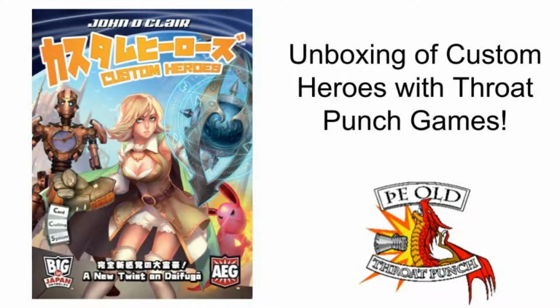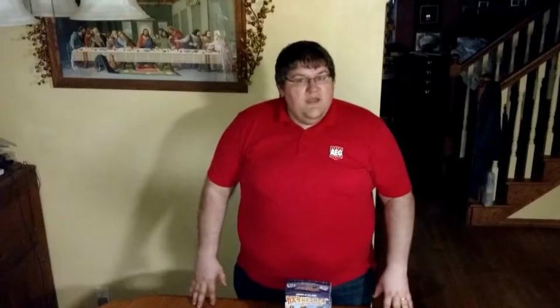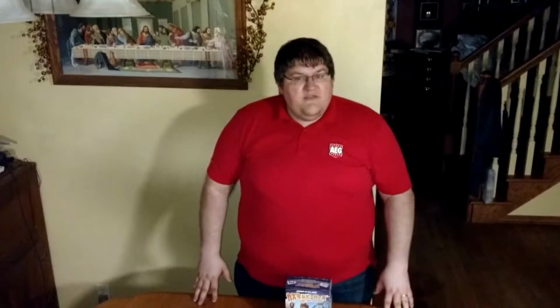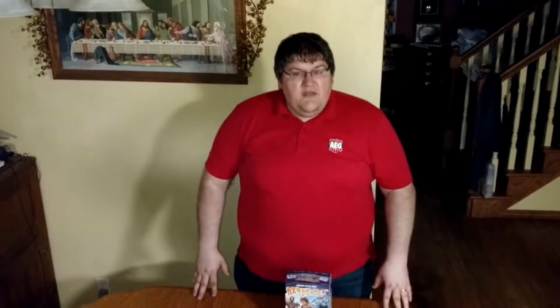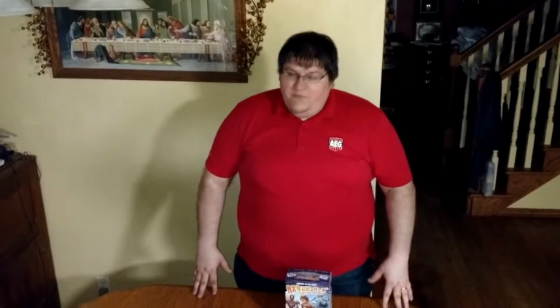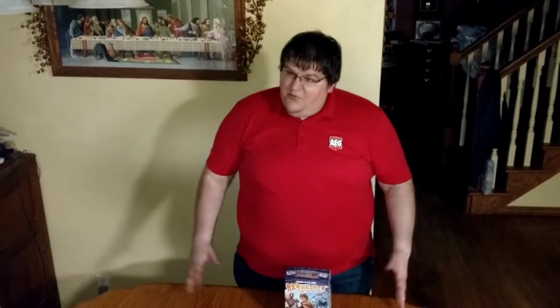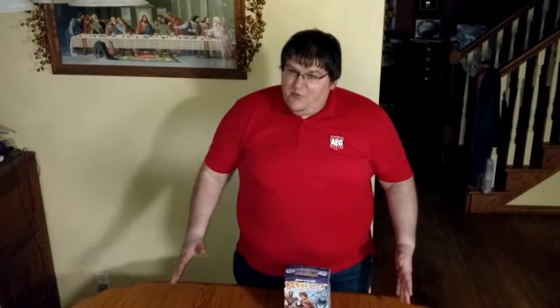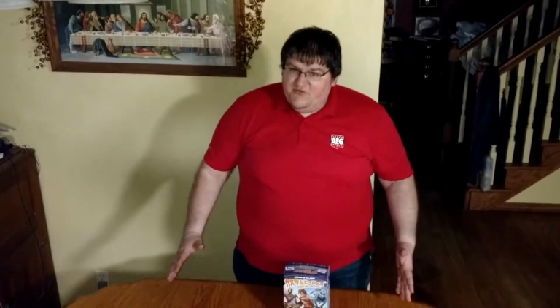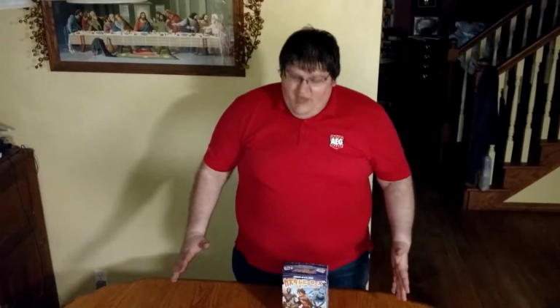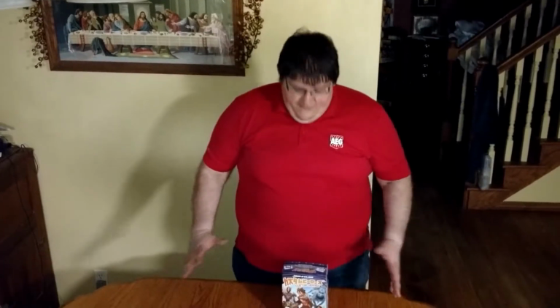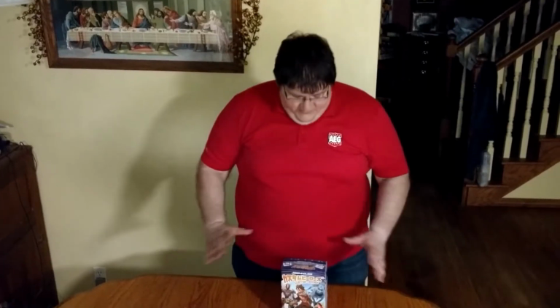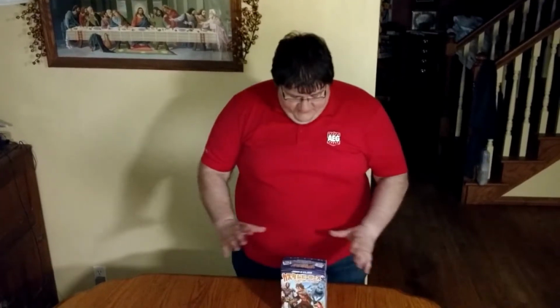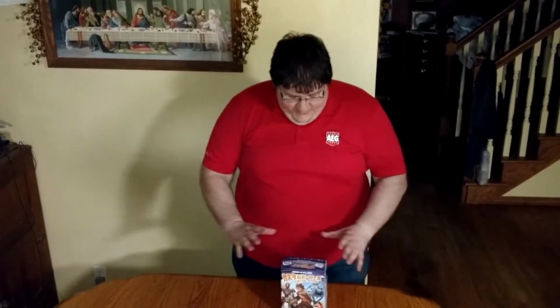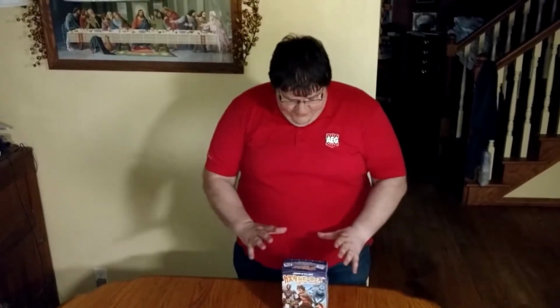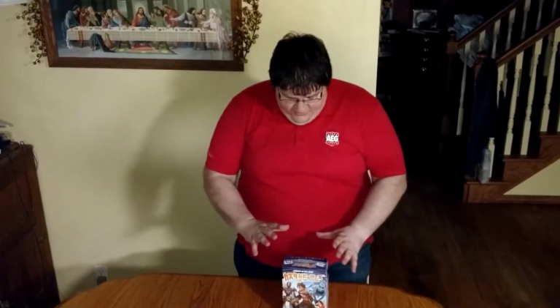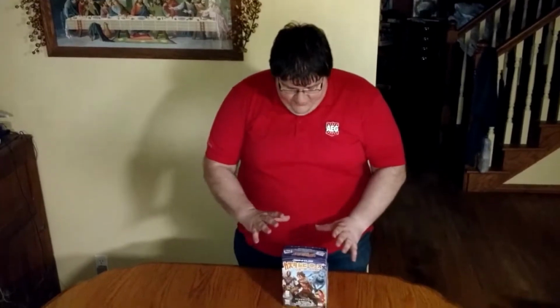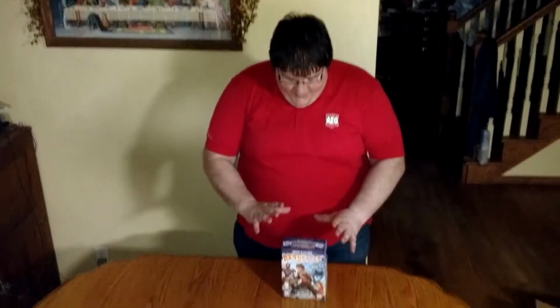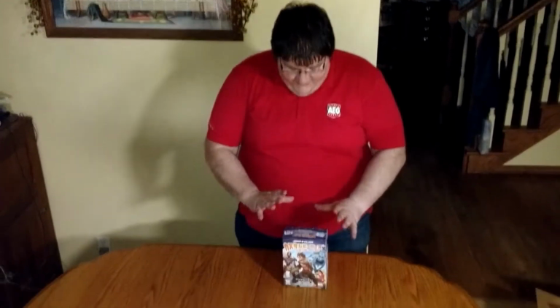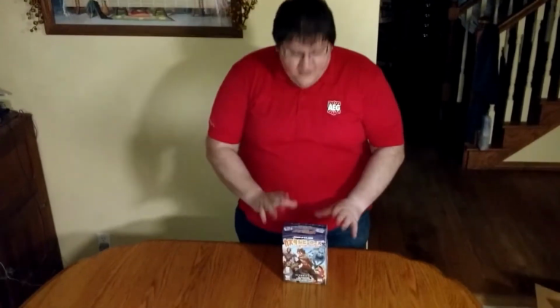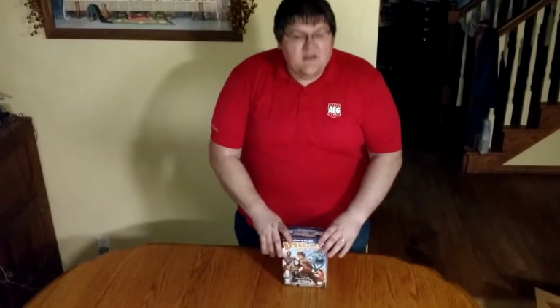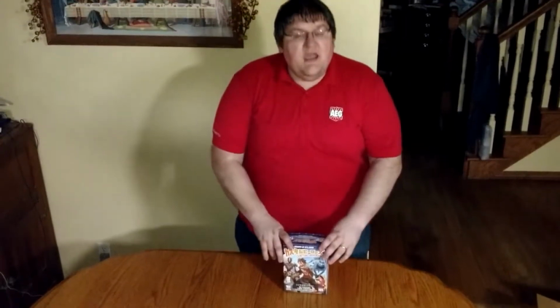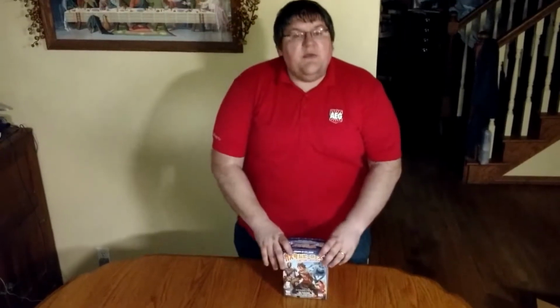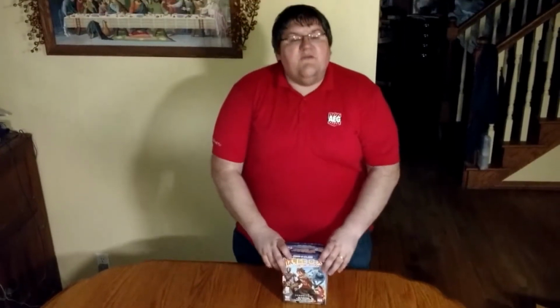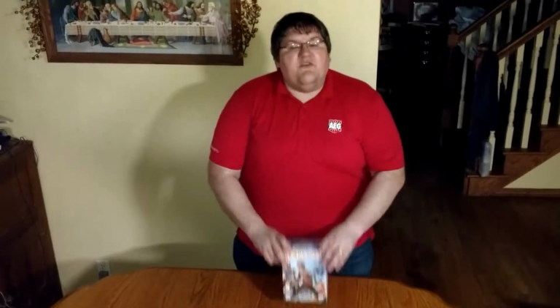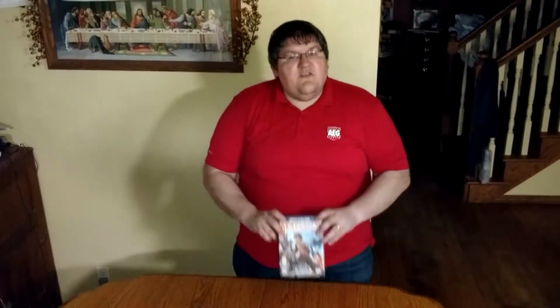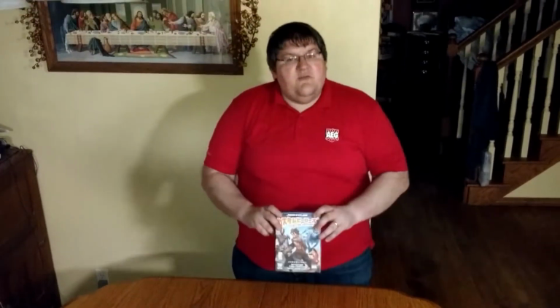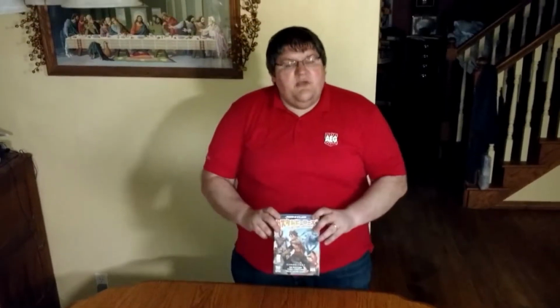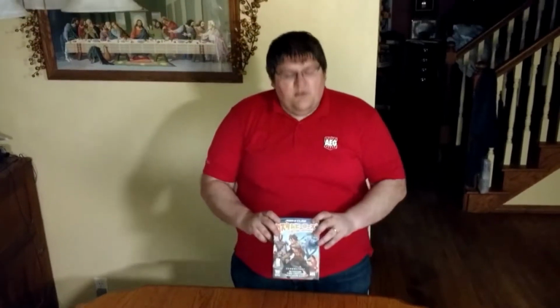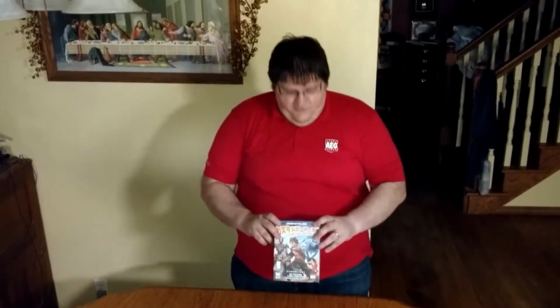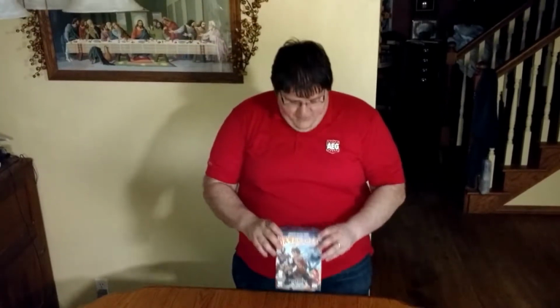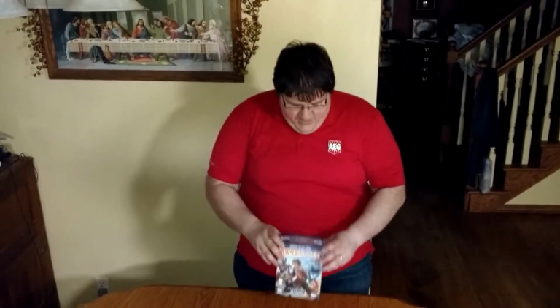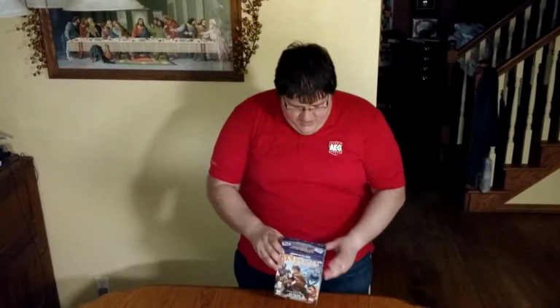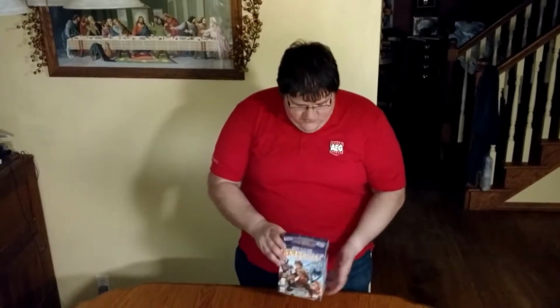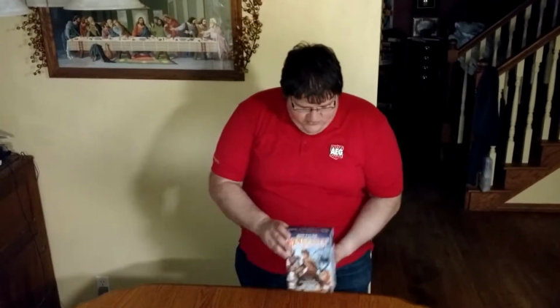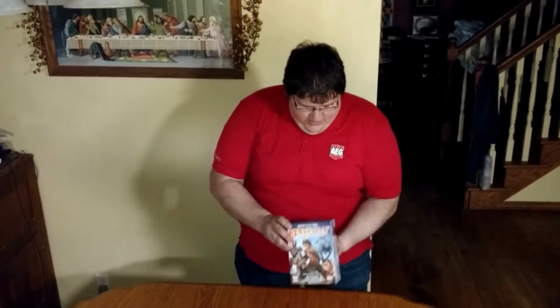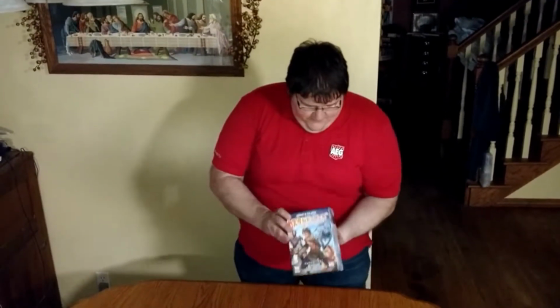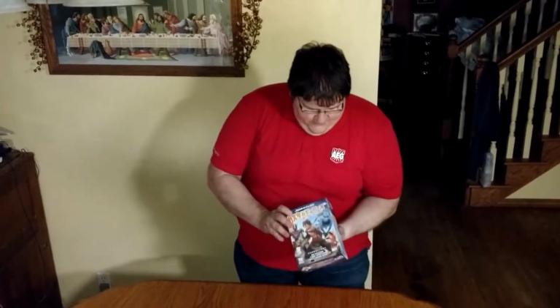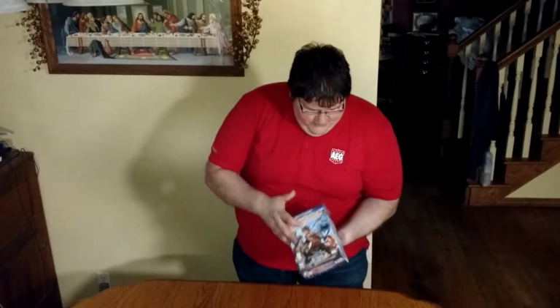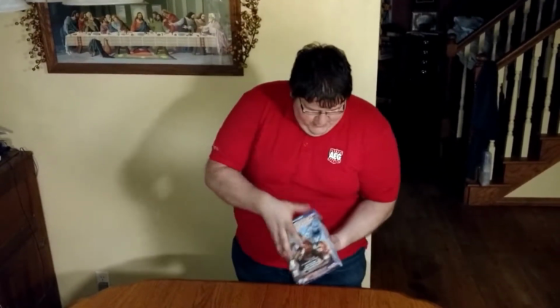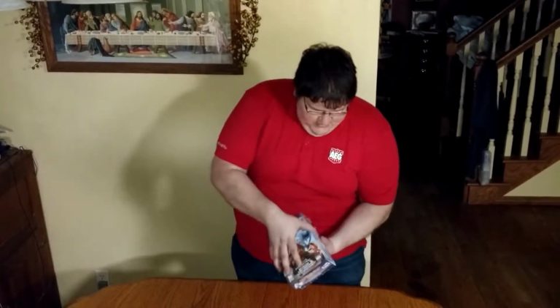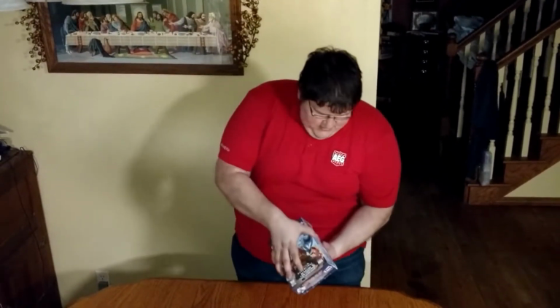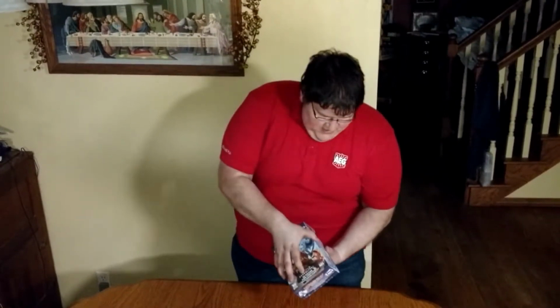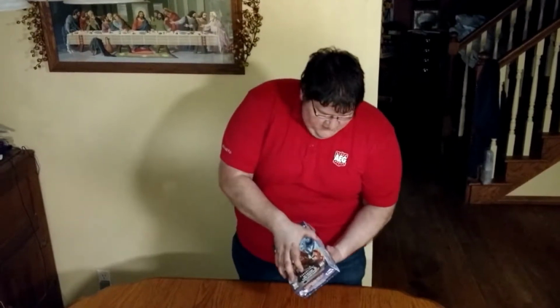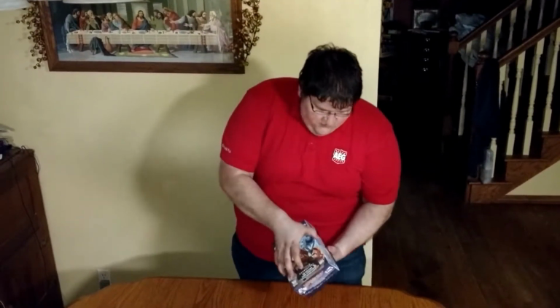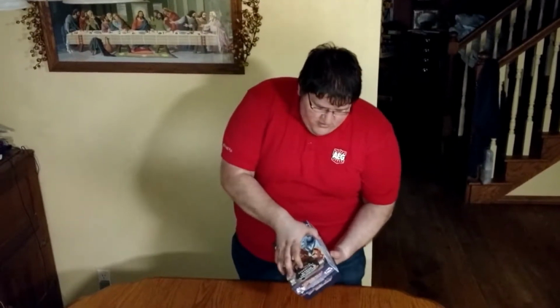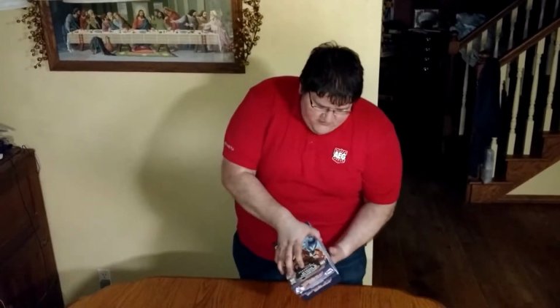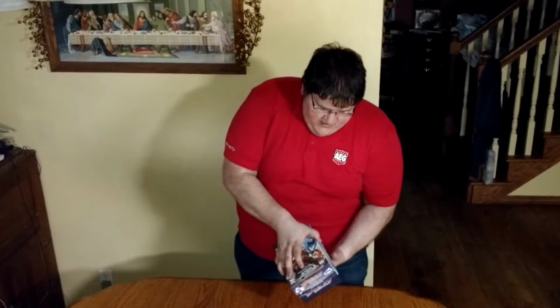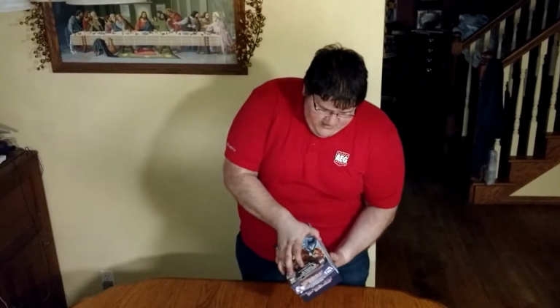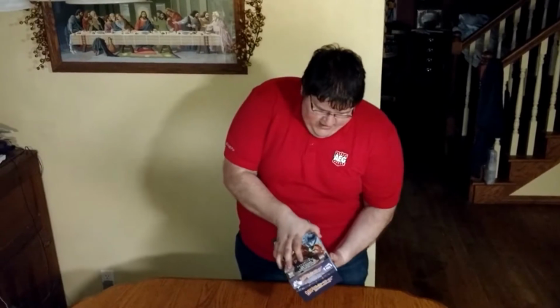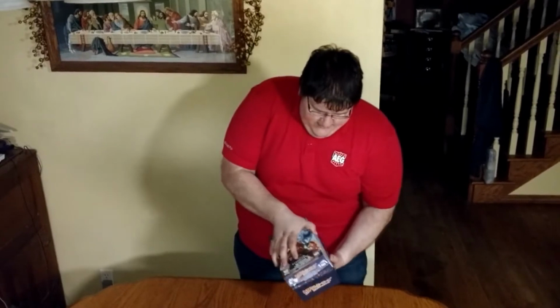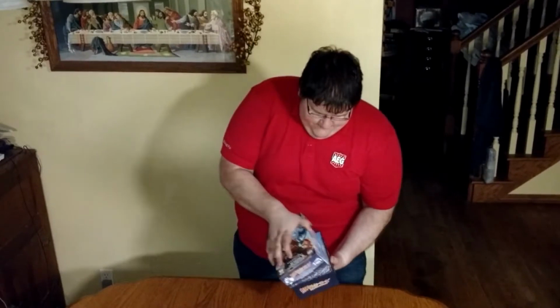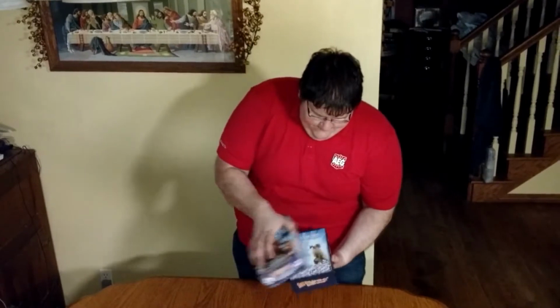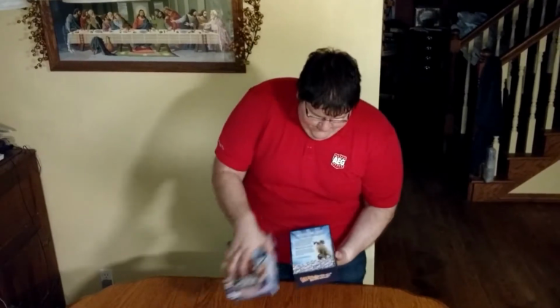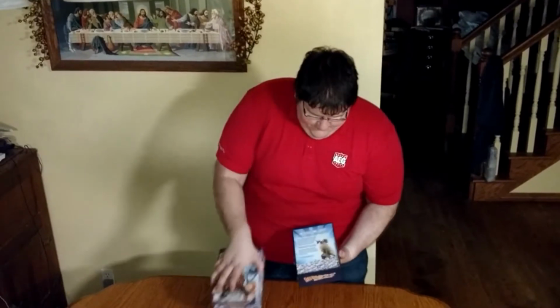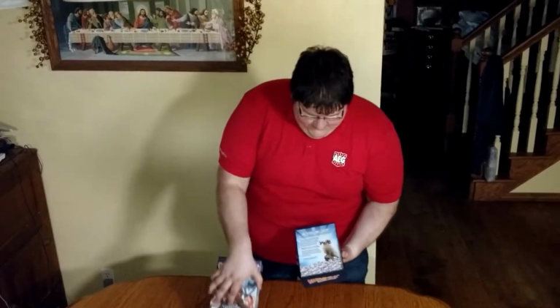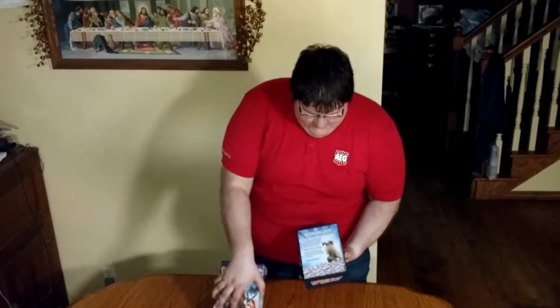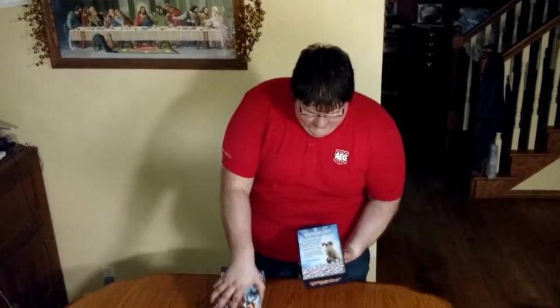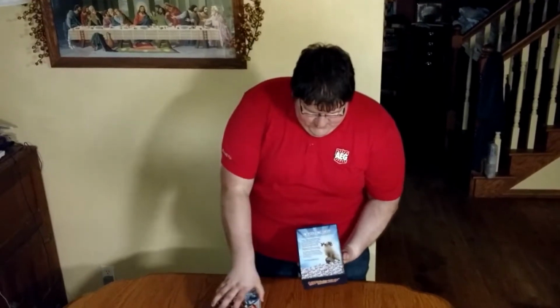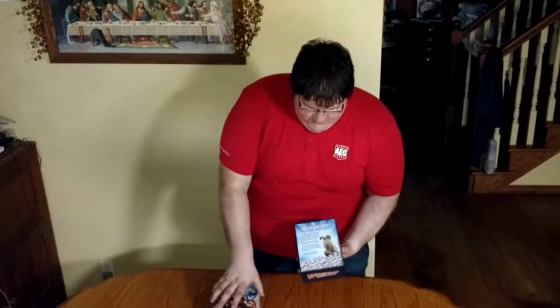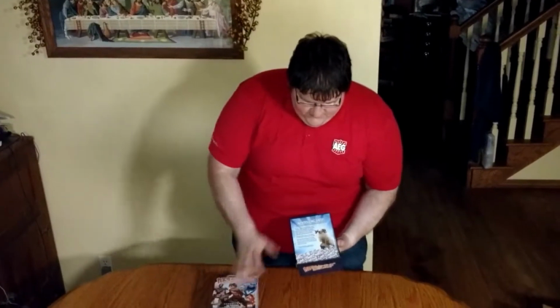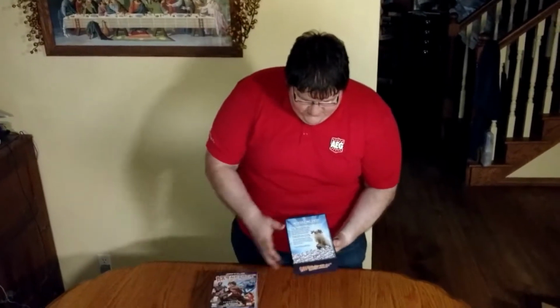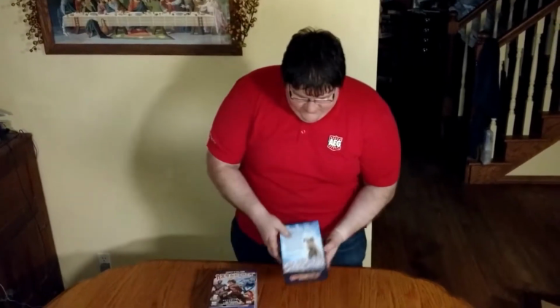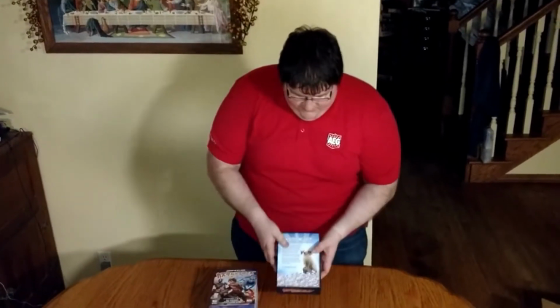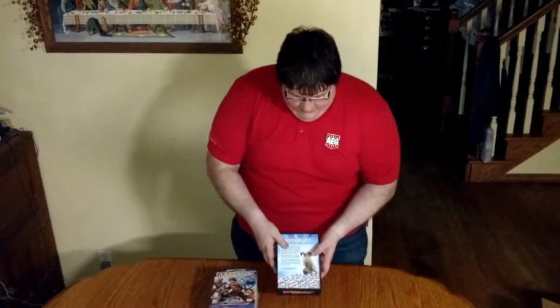It's Ed from Thrift Punch Games and it's time for another unboxing. Today we have Custom Heroes from AEG. It's a trick-taking game. Let's see what's inside.